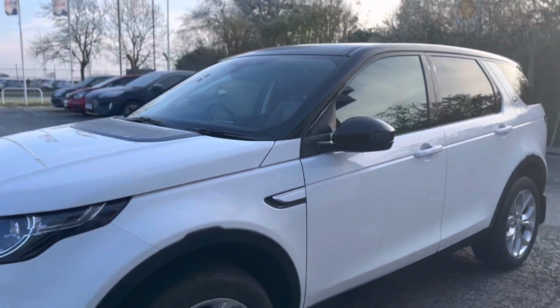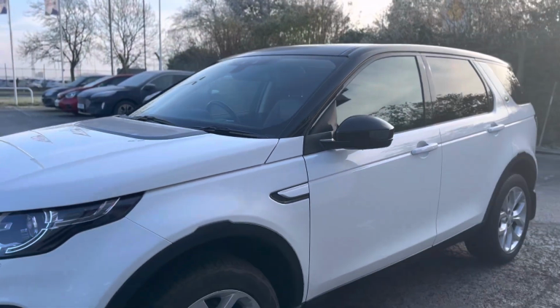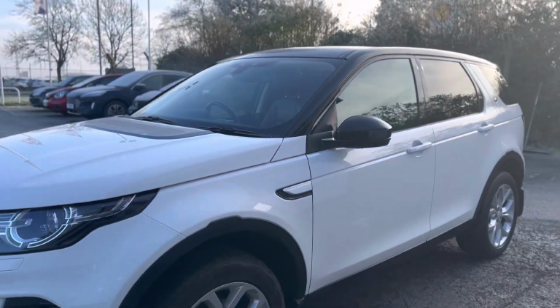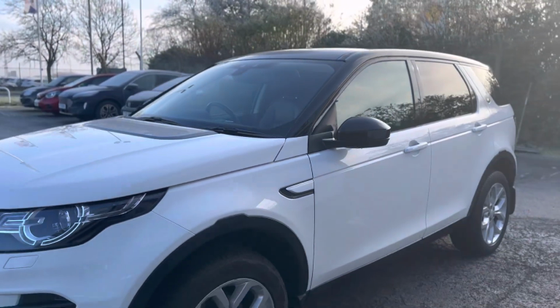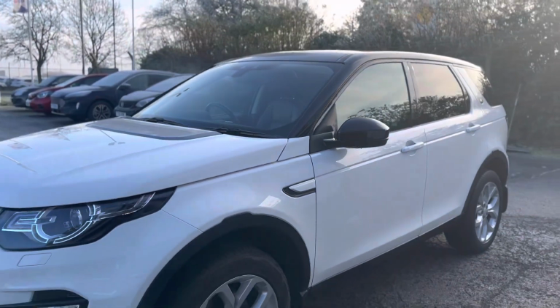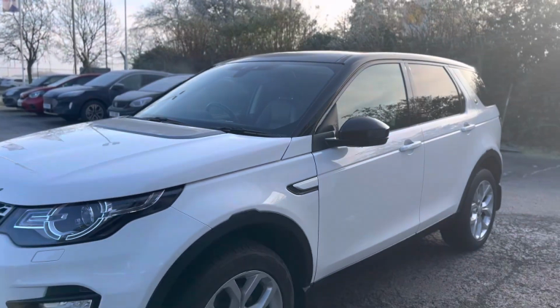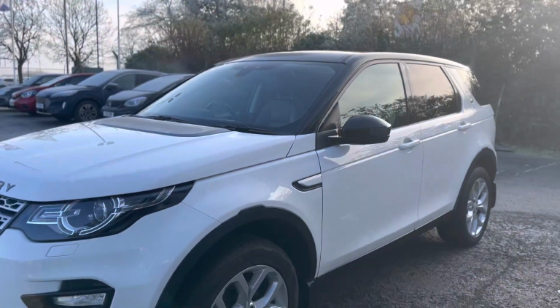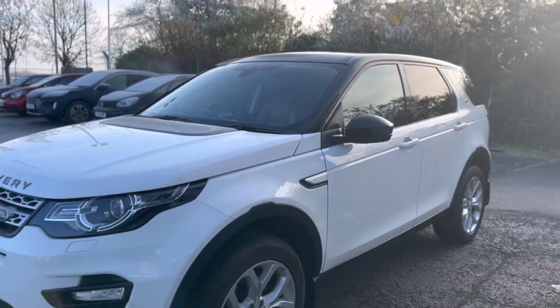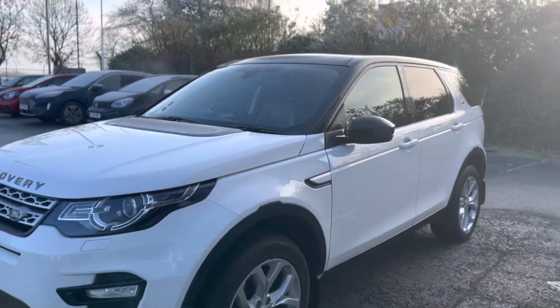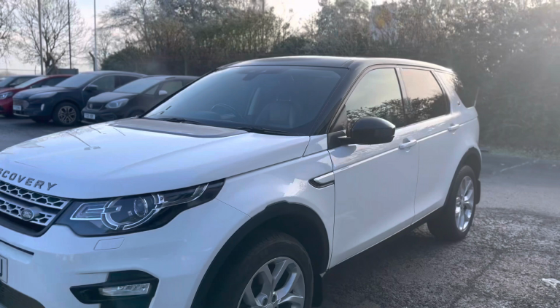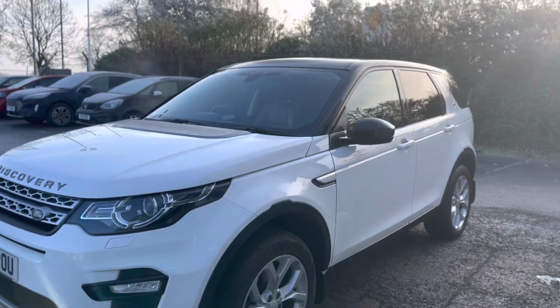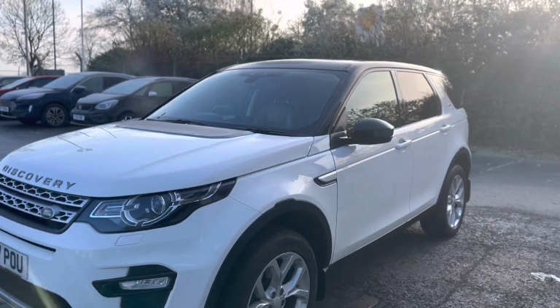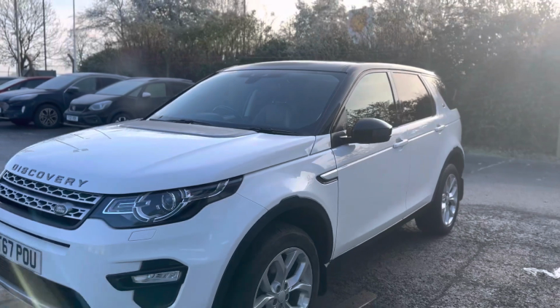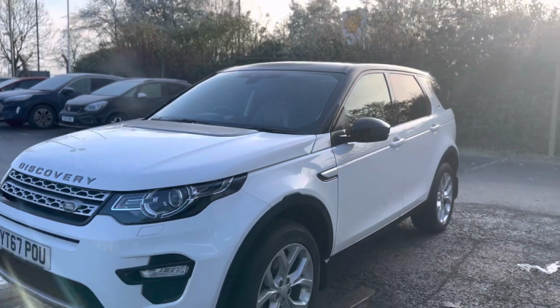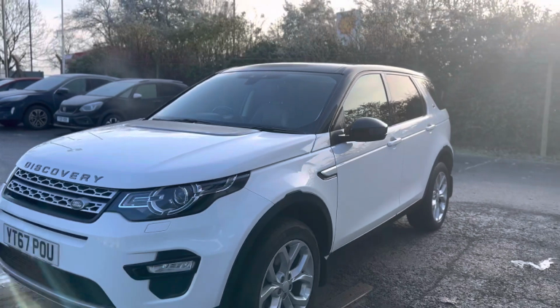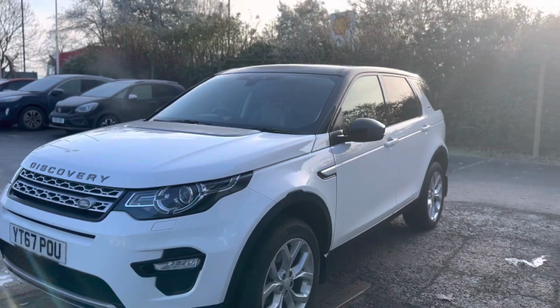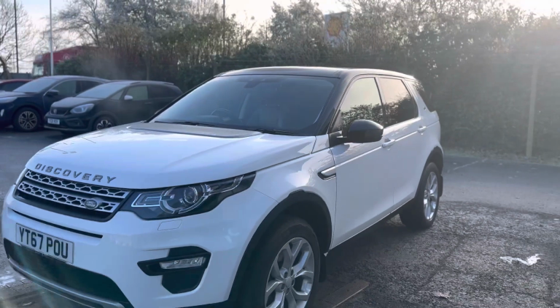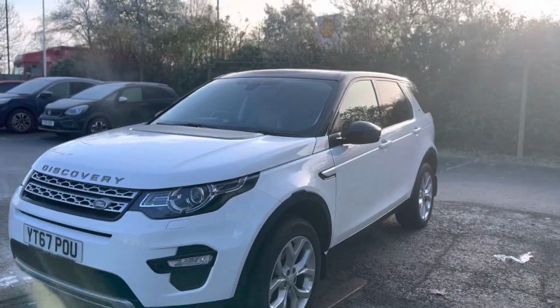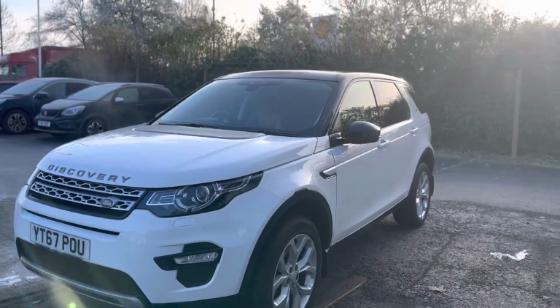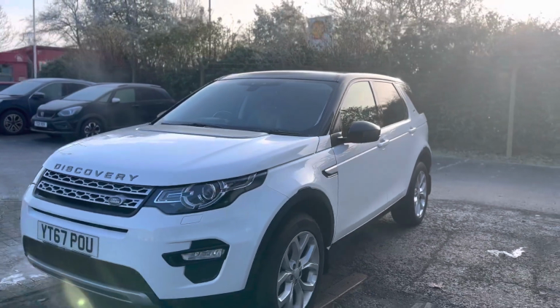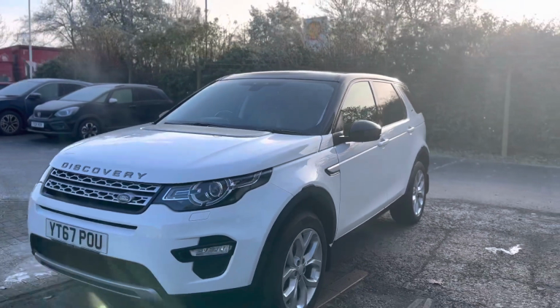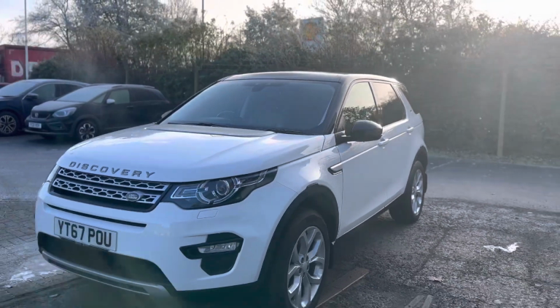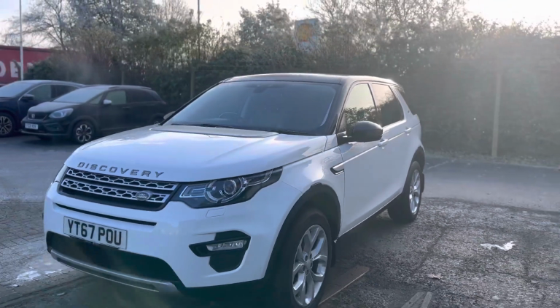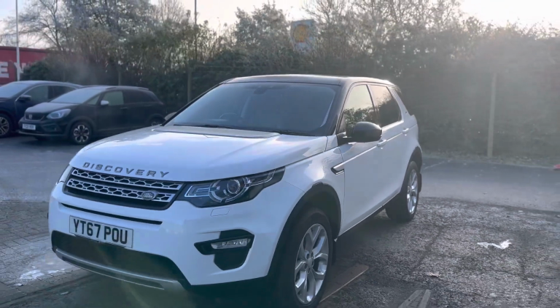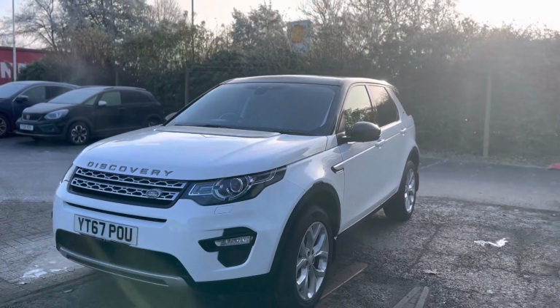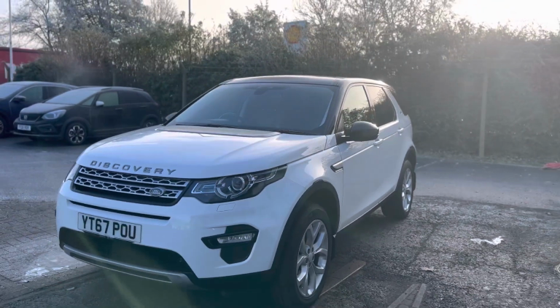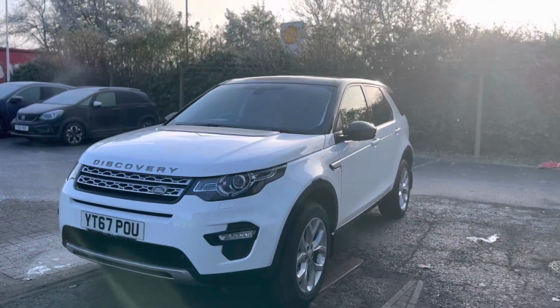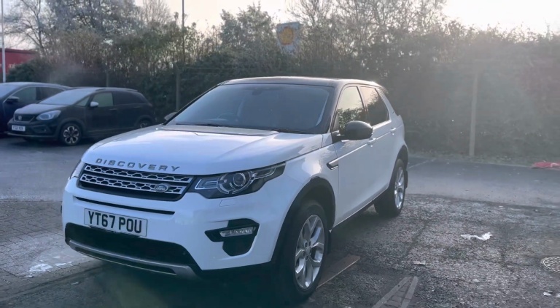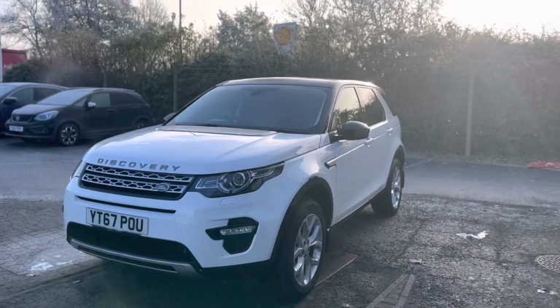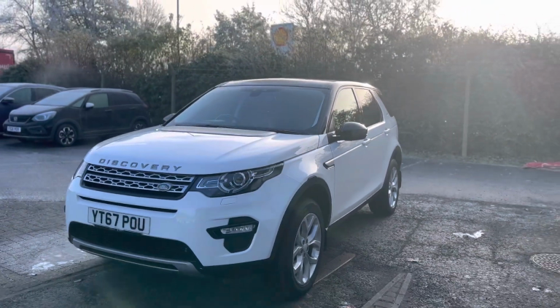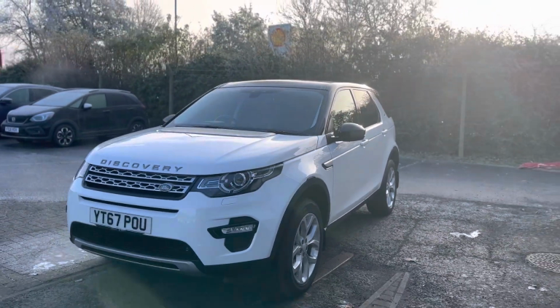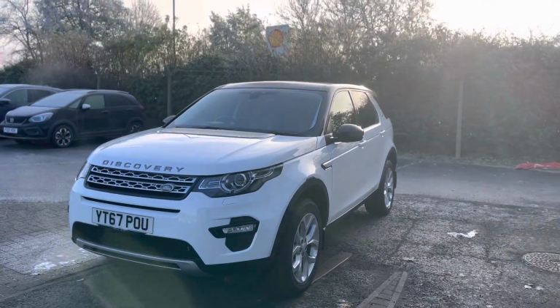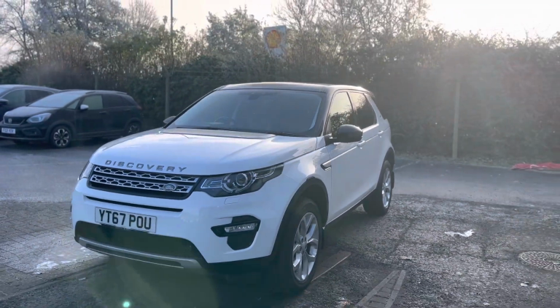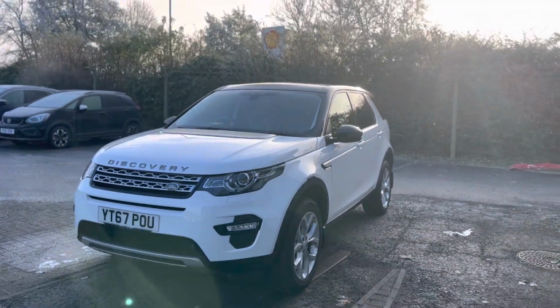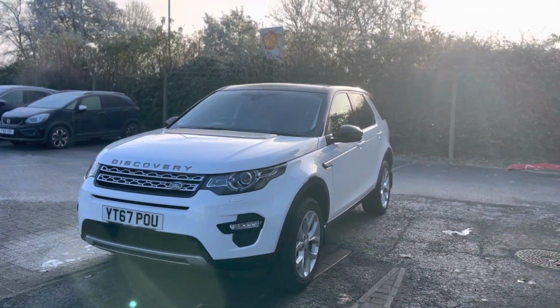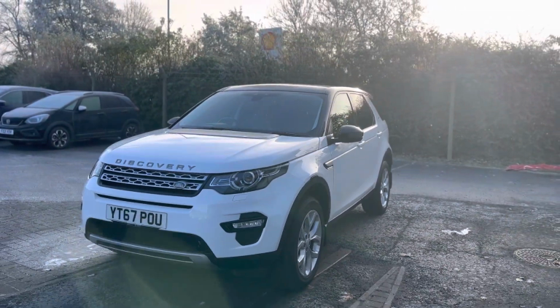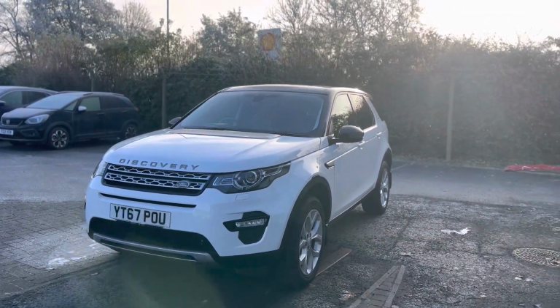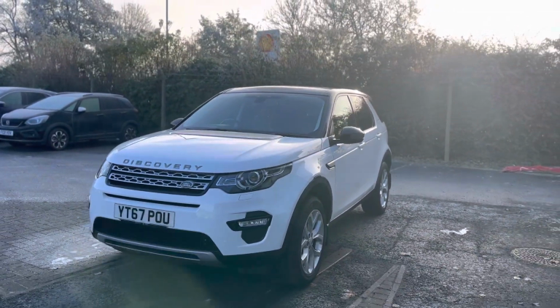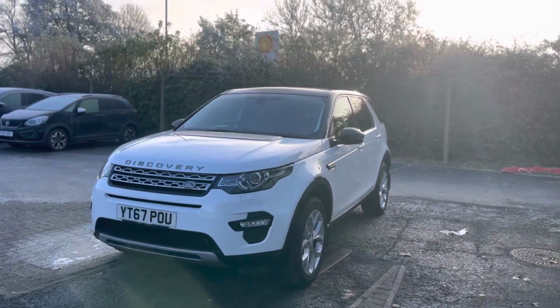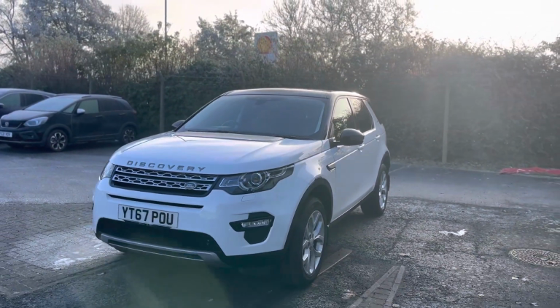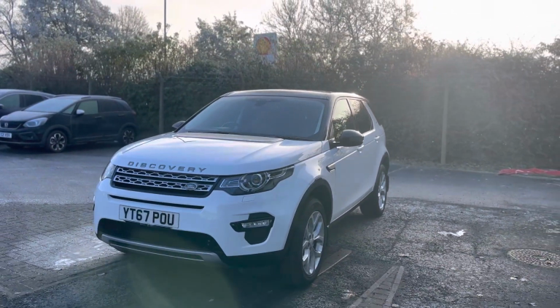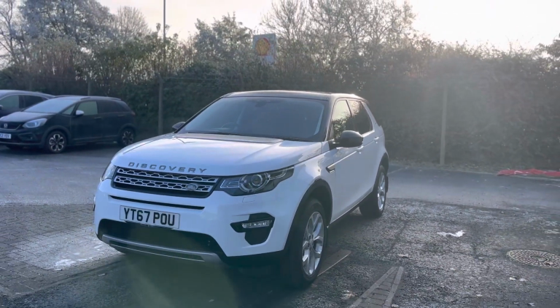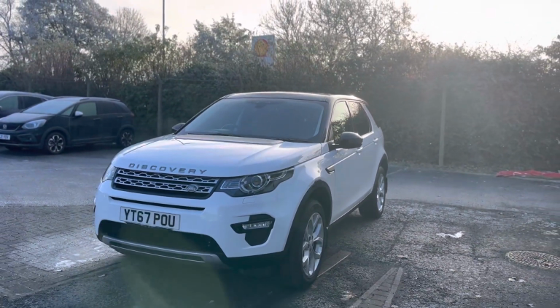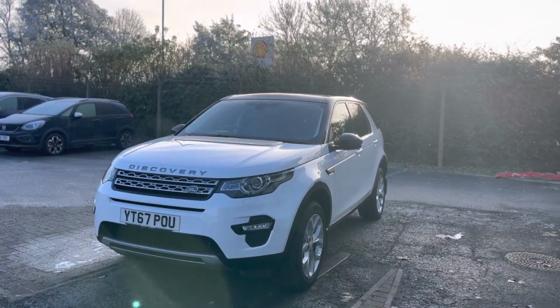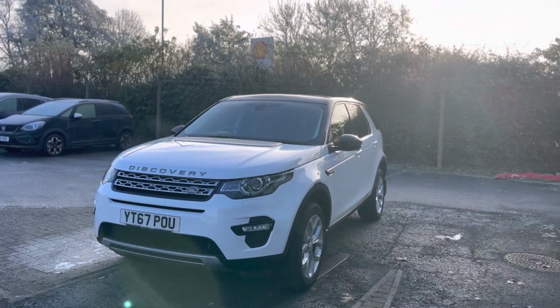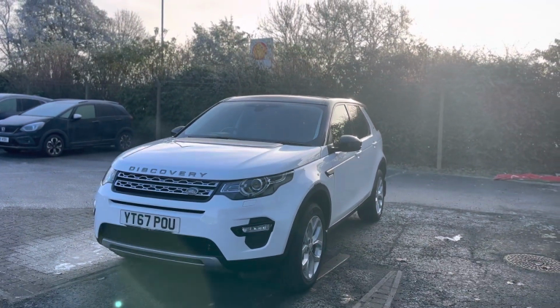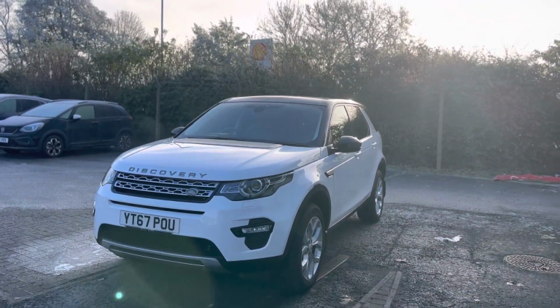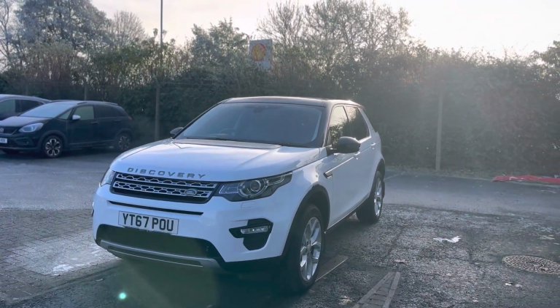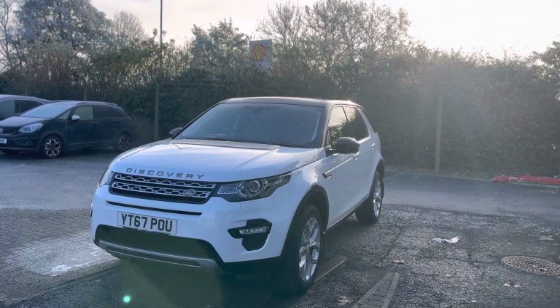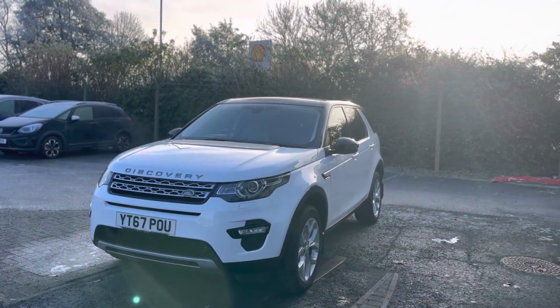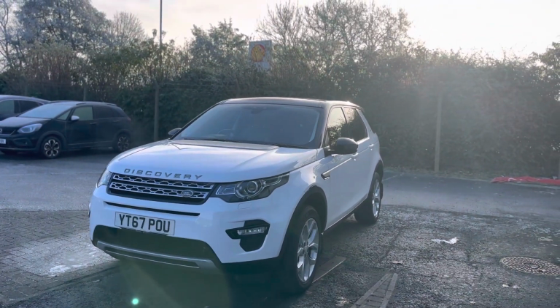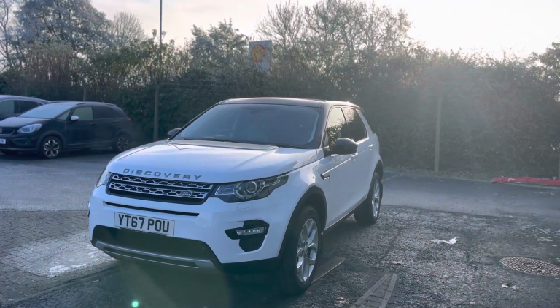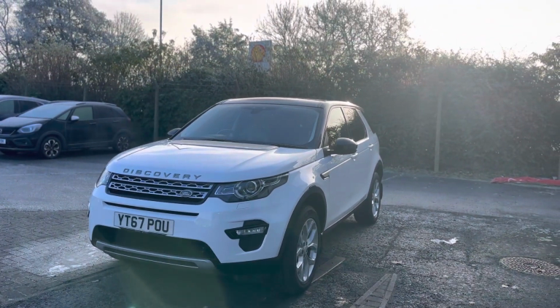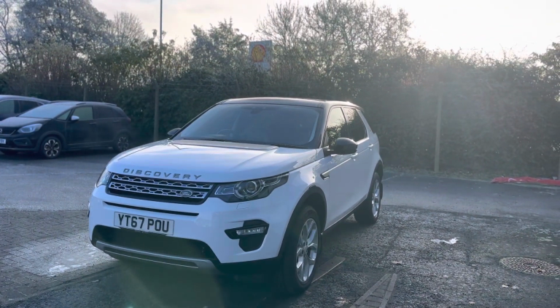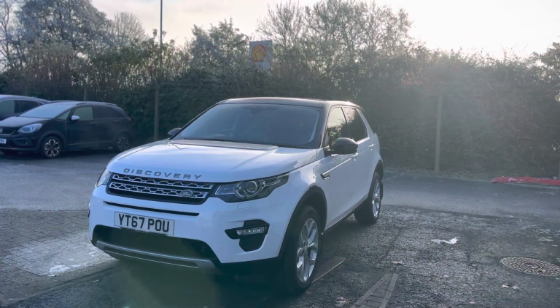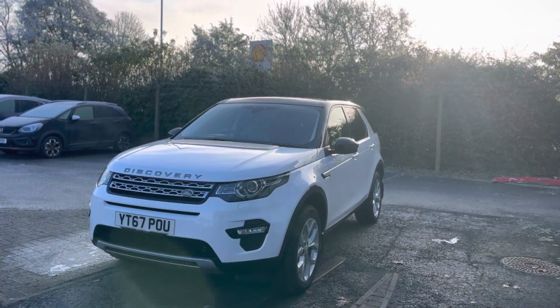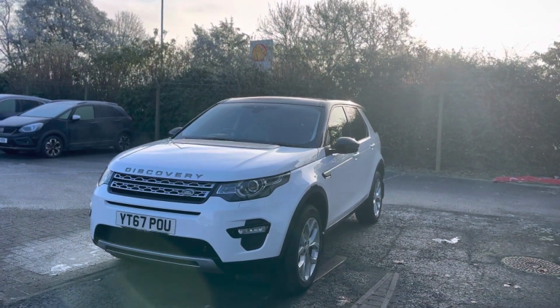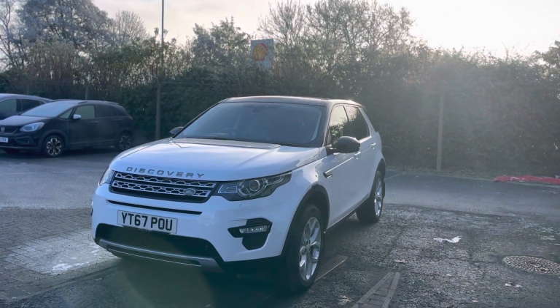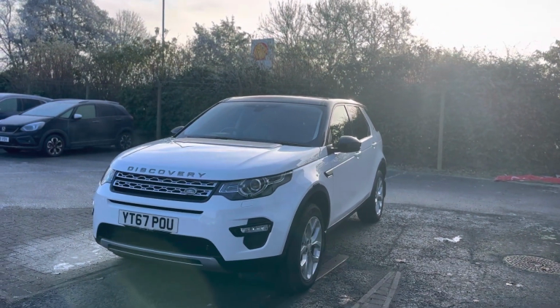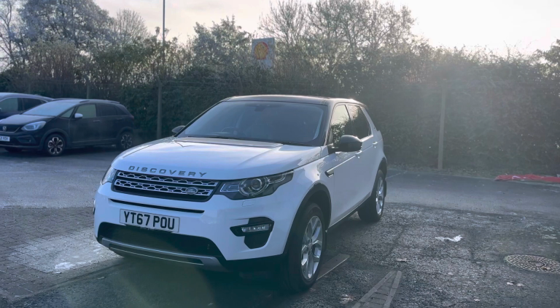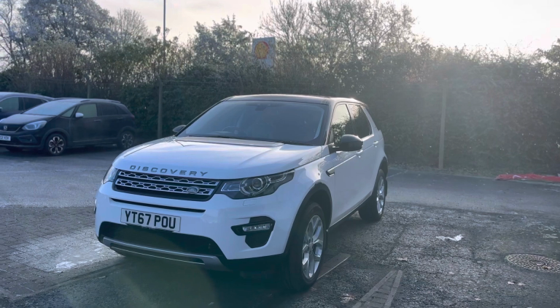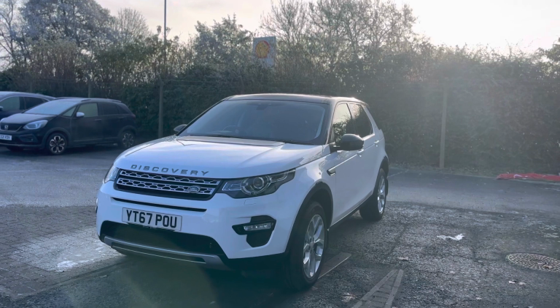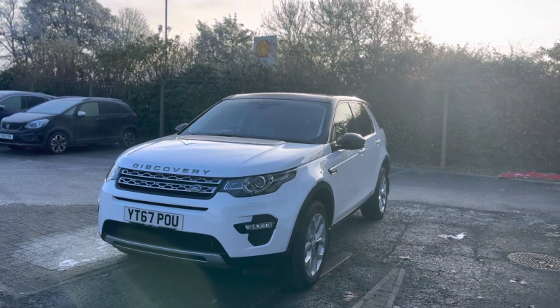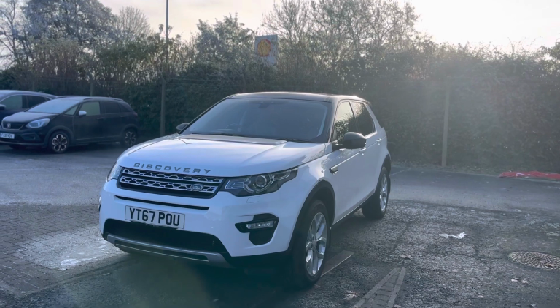Any questions about this vehicle, please give one of our team a call on 01472 494 636.